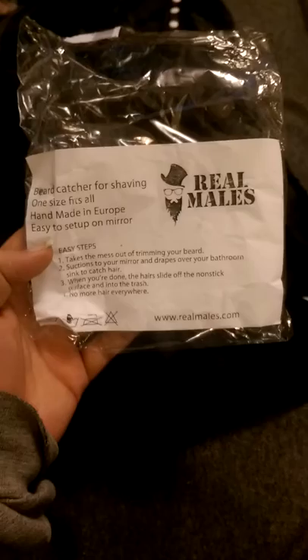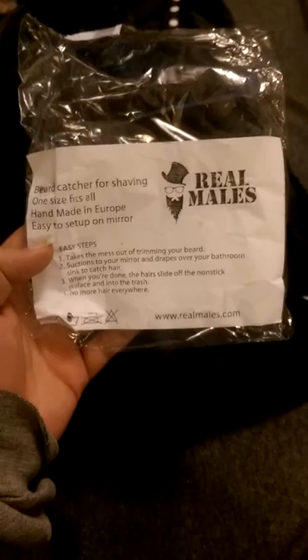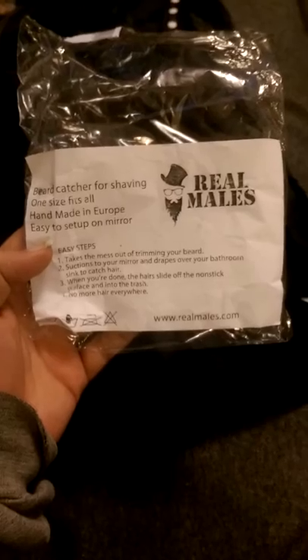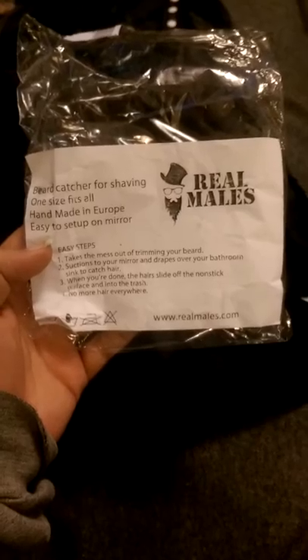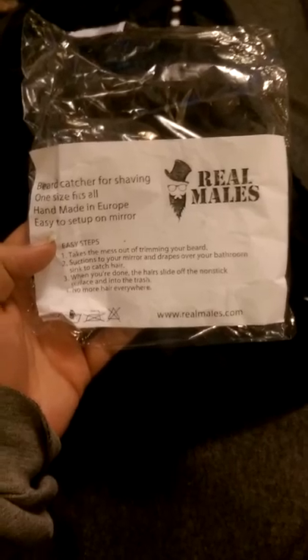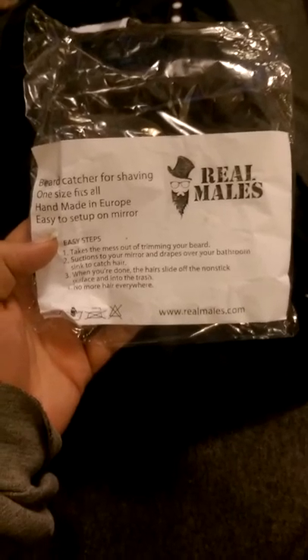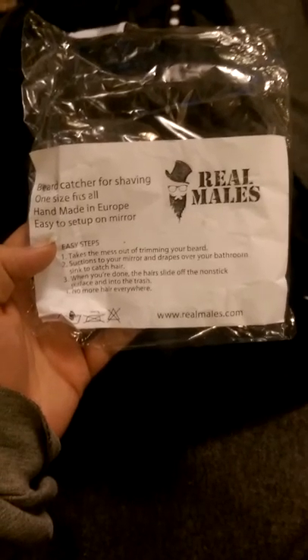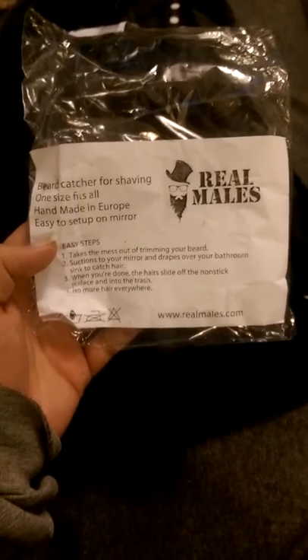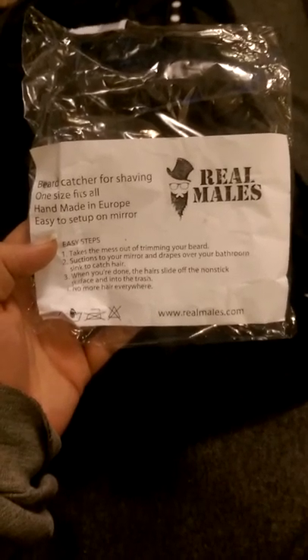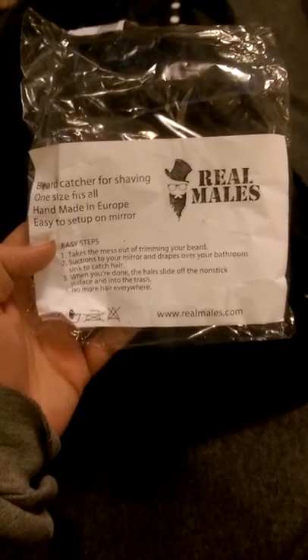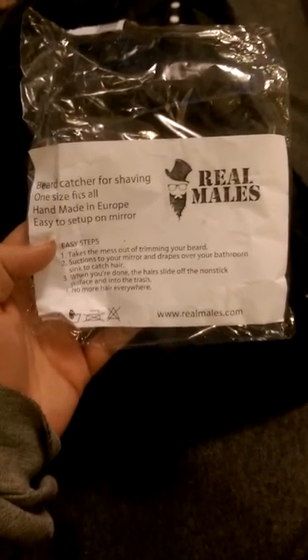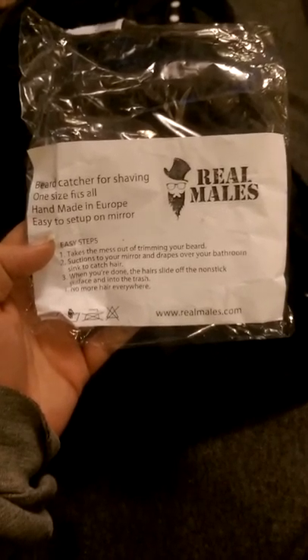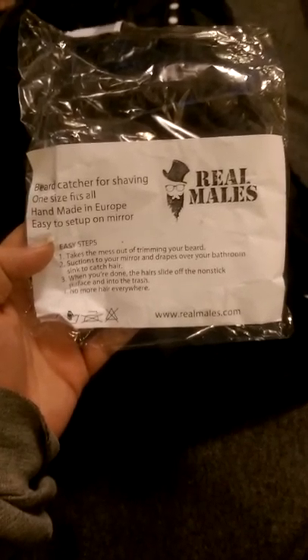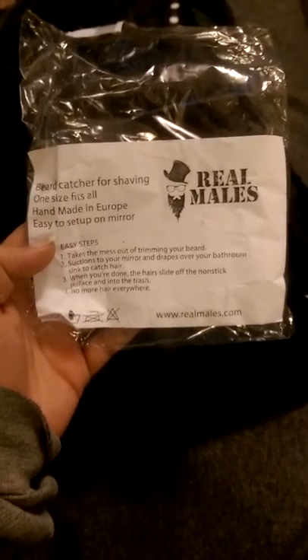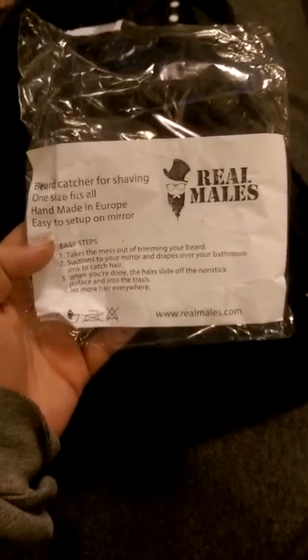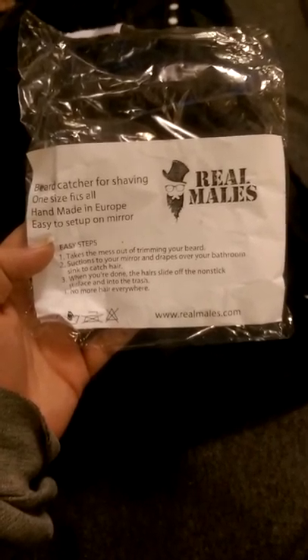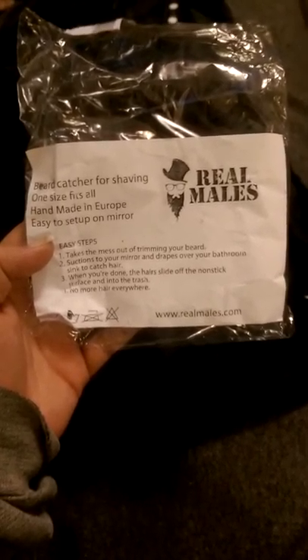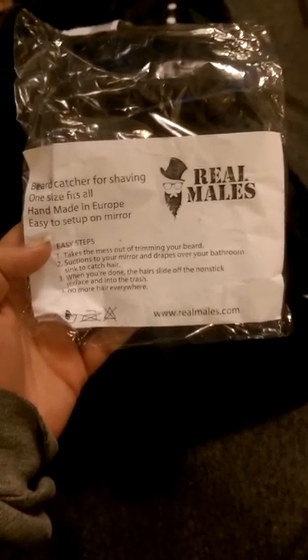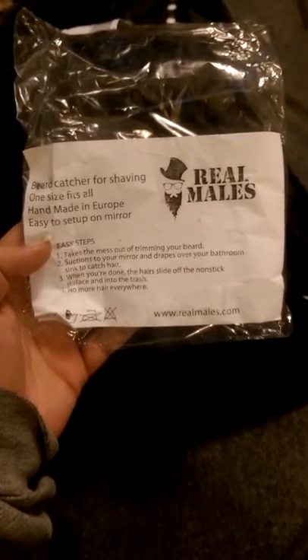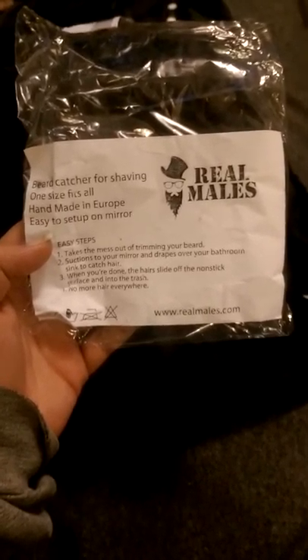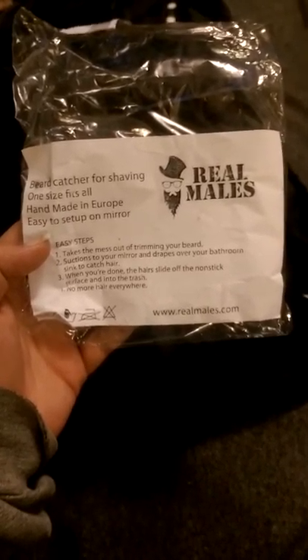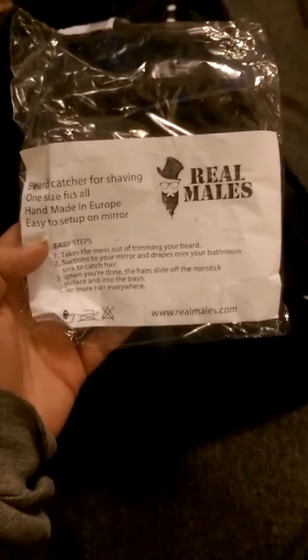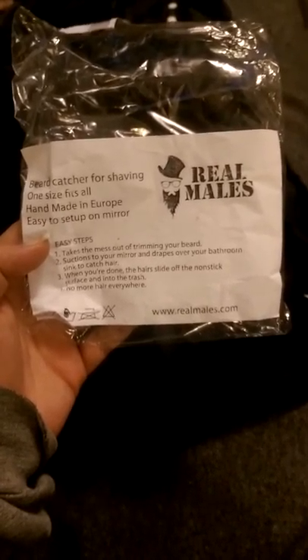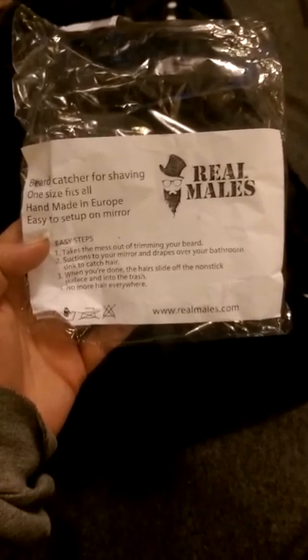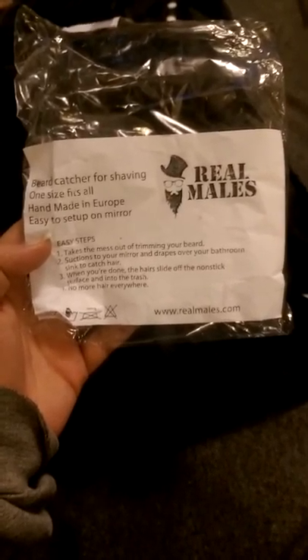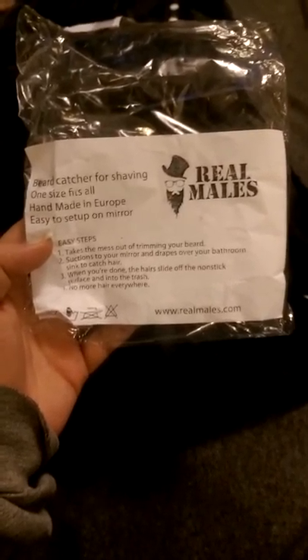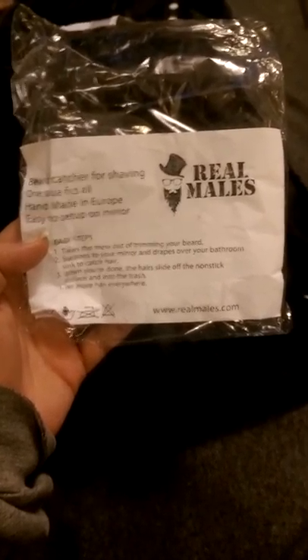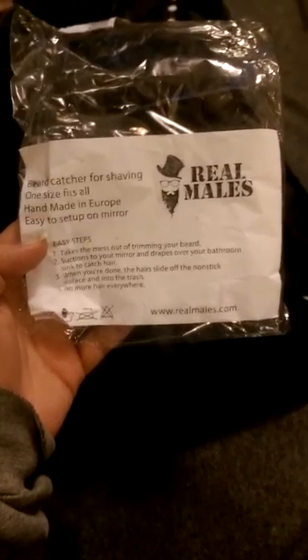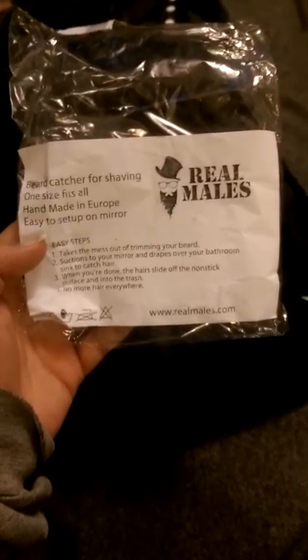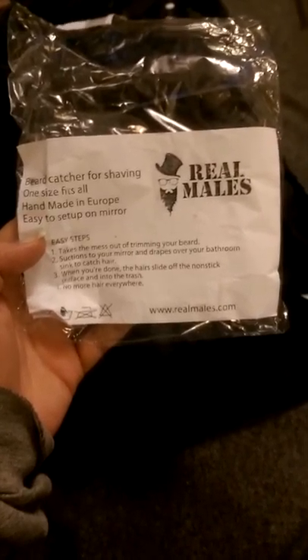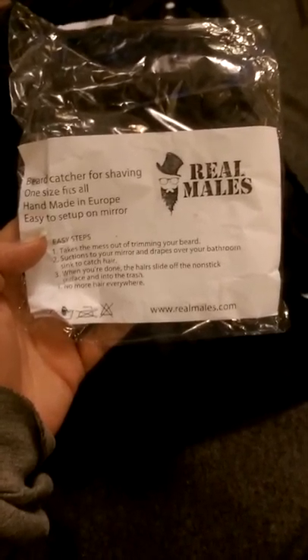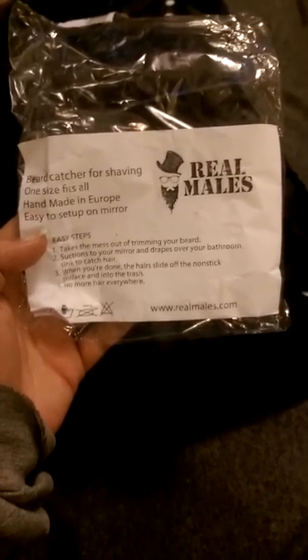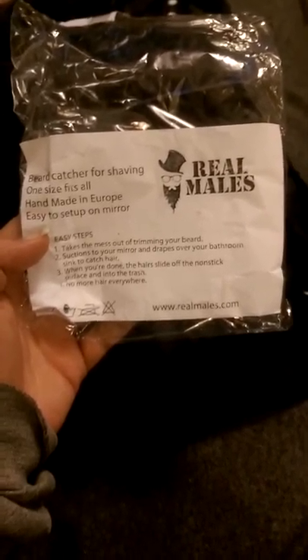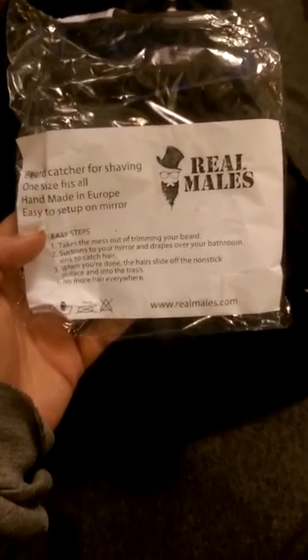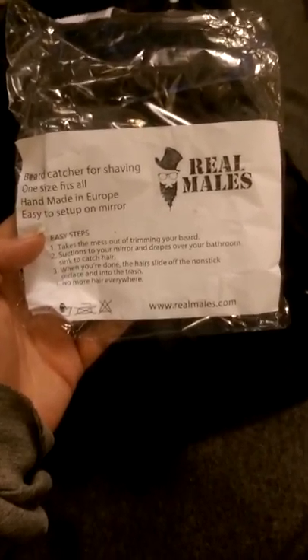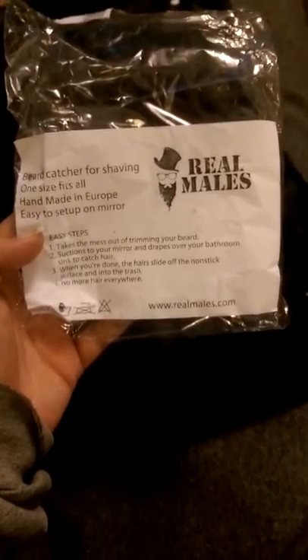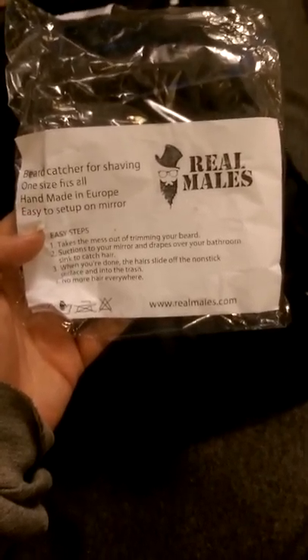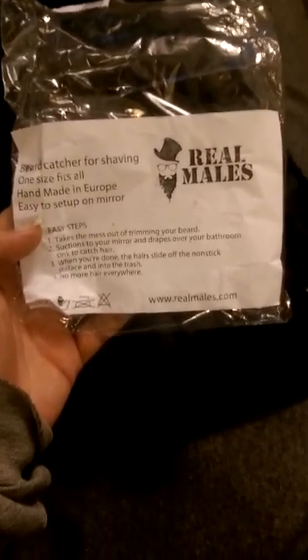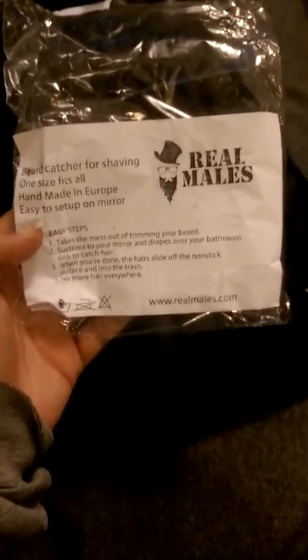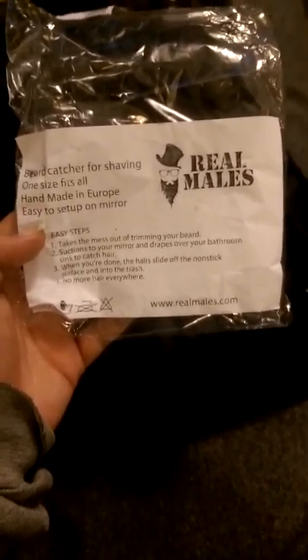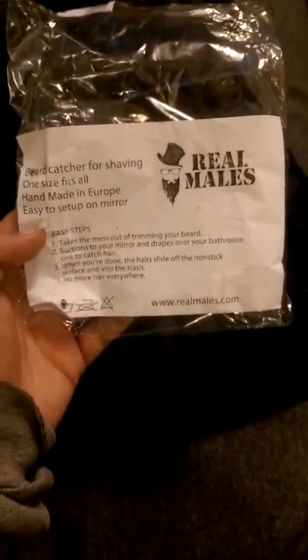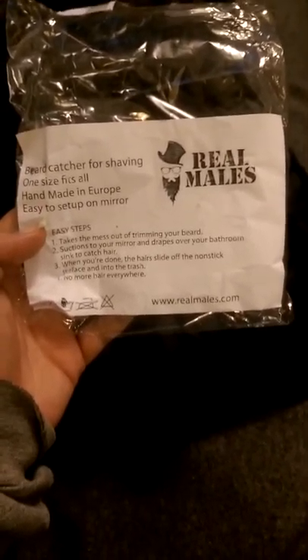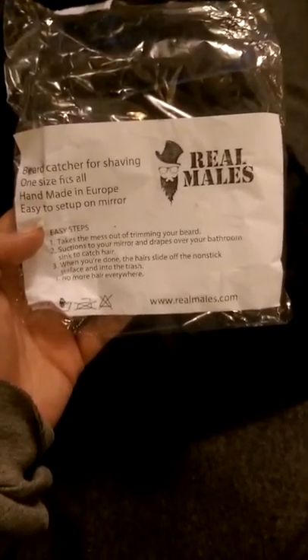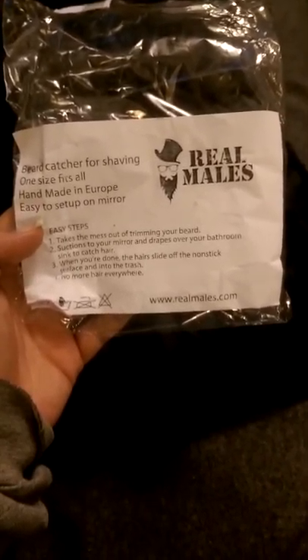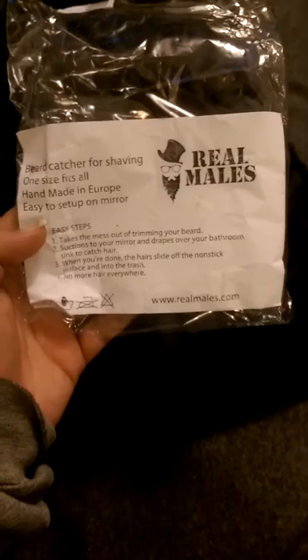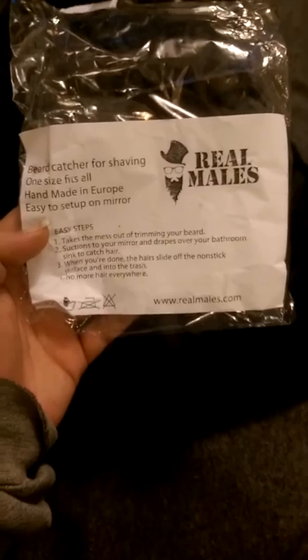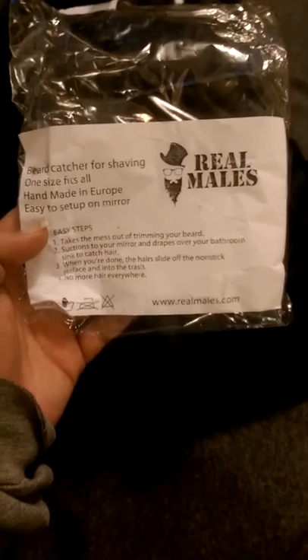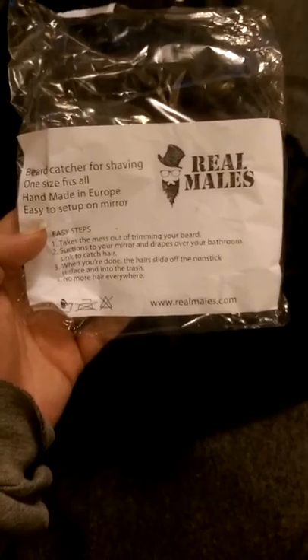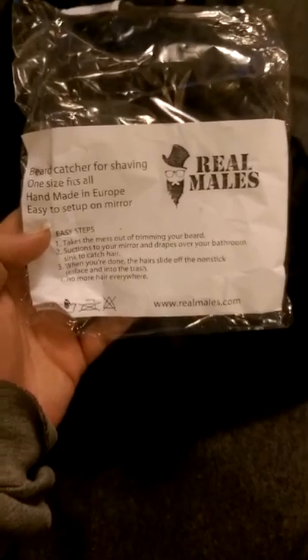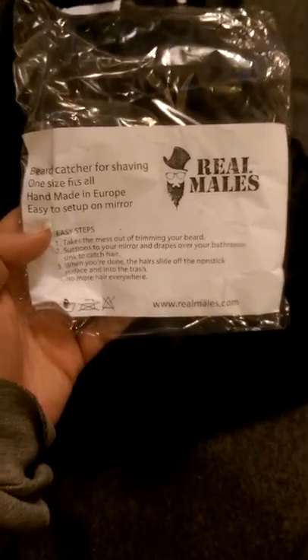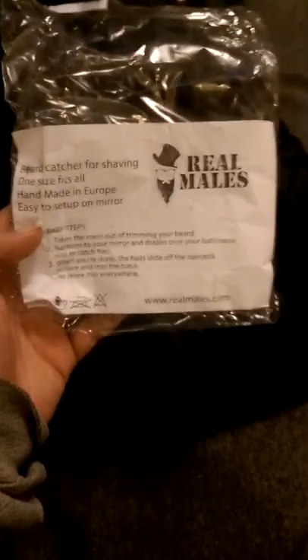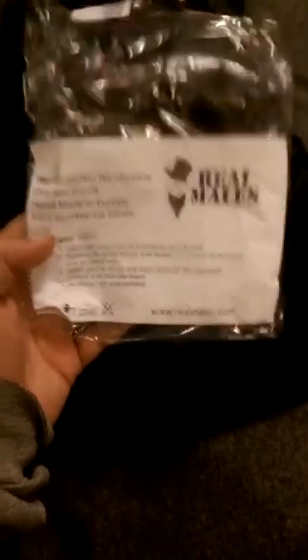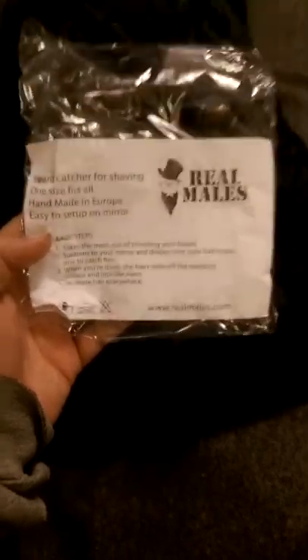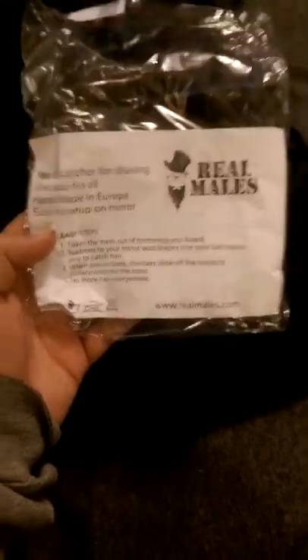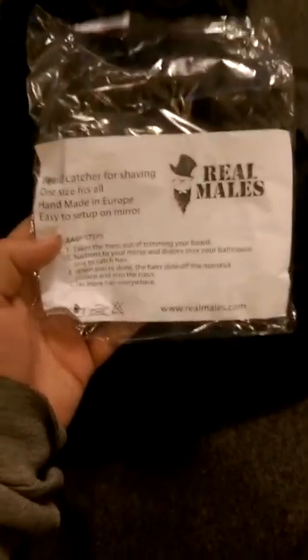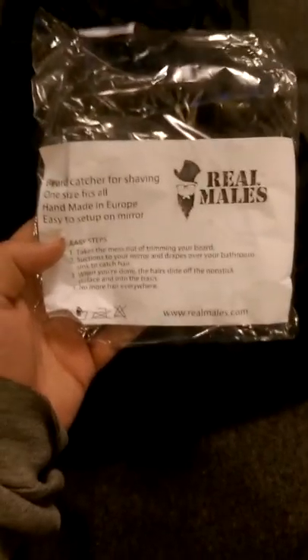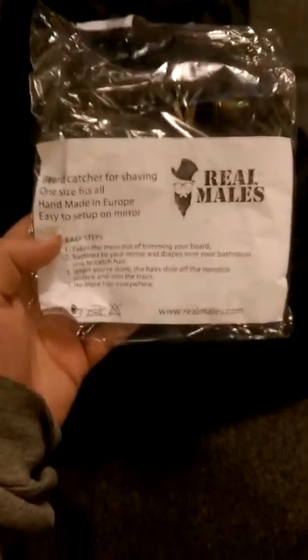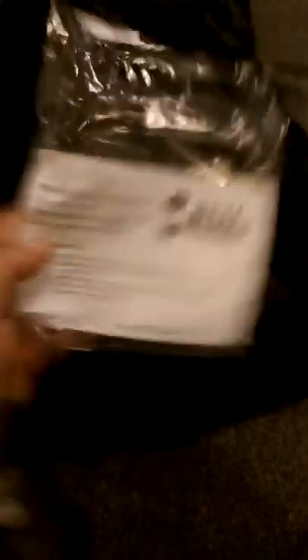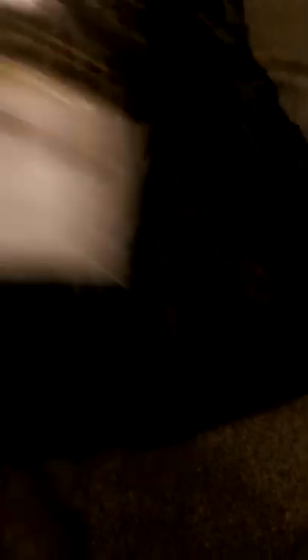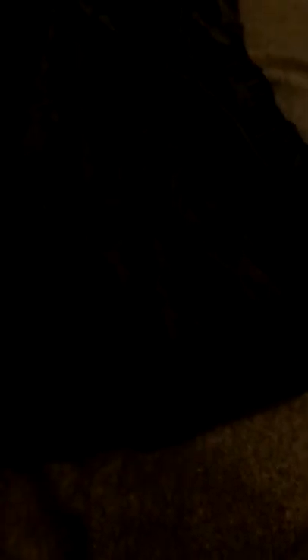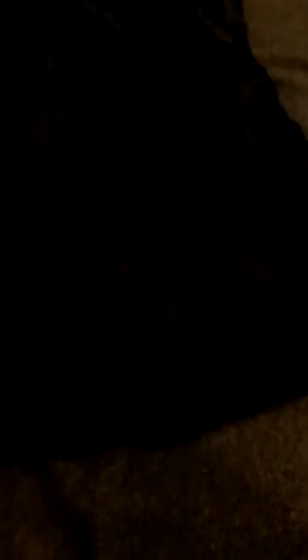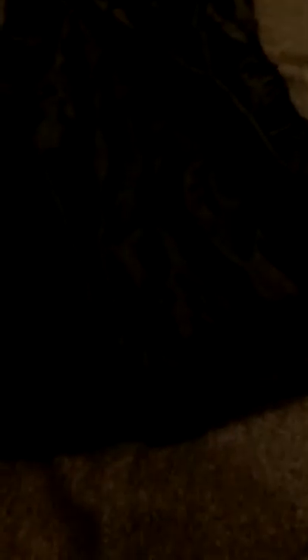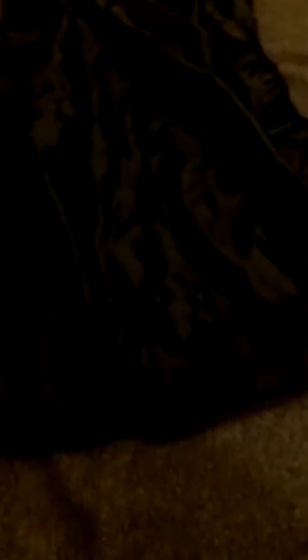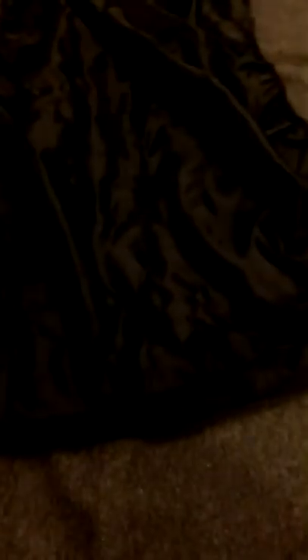Hey guys, this is Jess from Hong Kong Converting Reviews and this is the Real Males Beard Catcher for shaving.